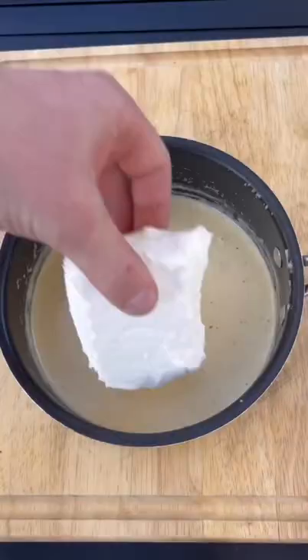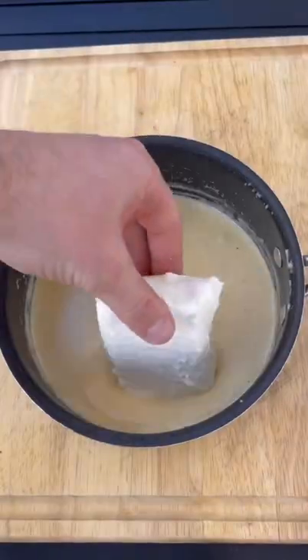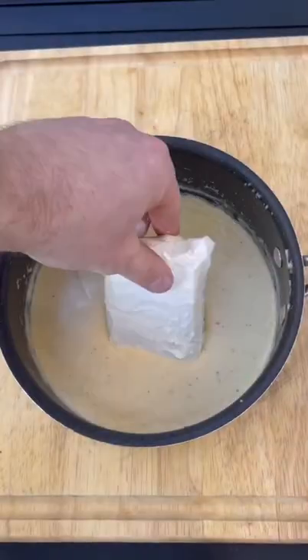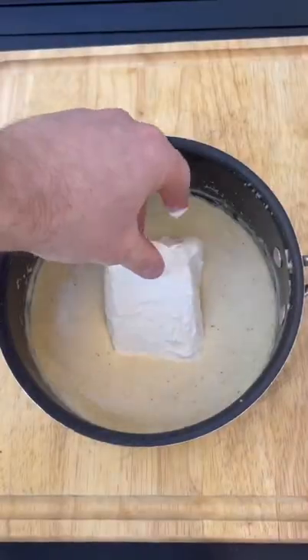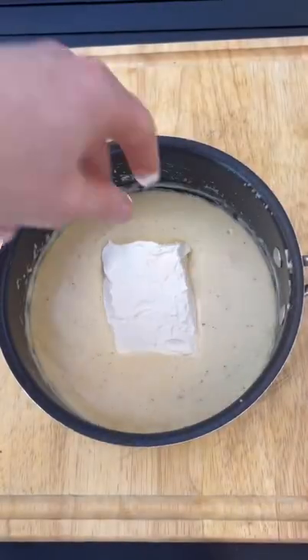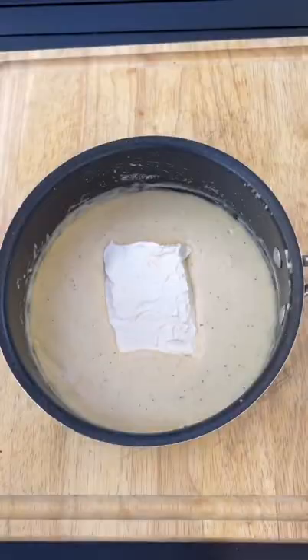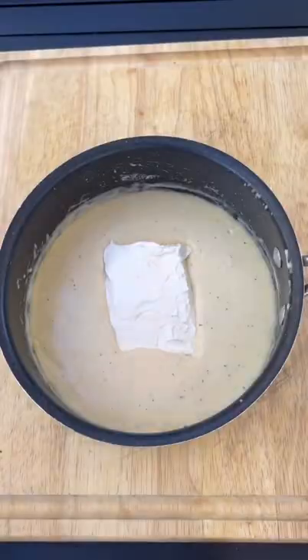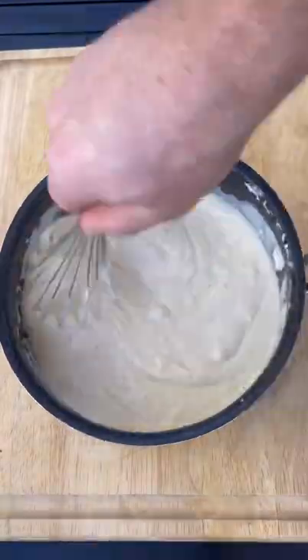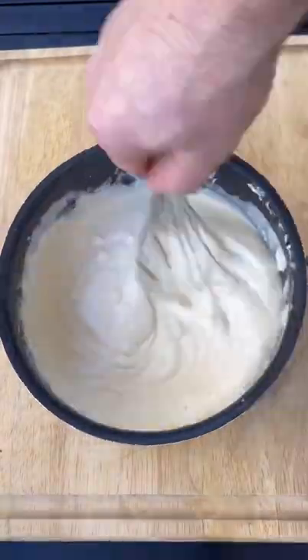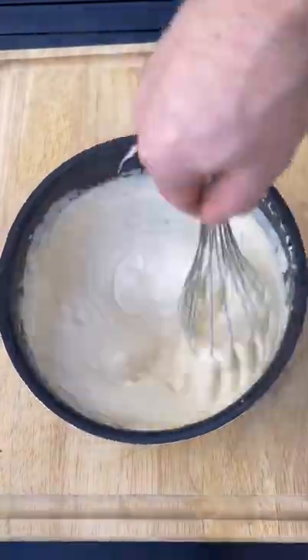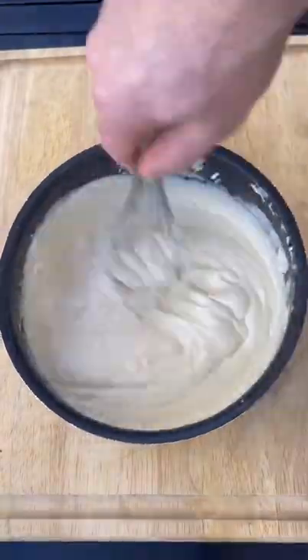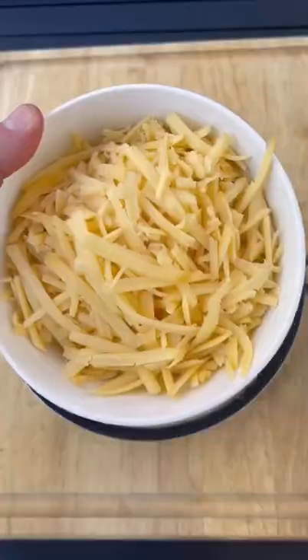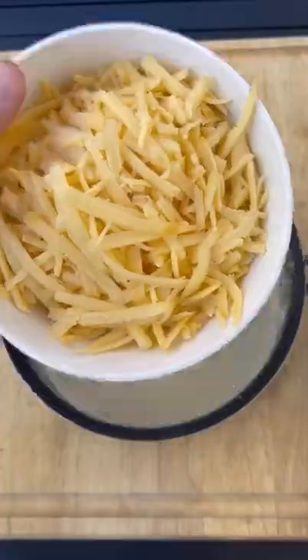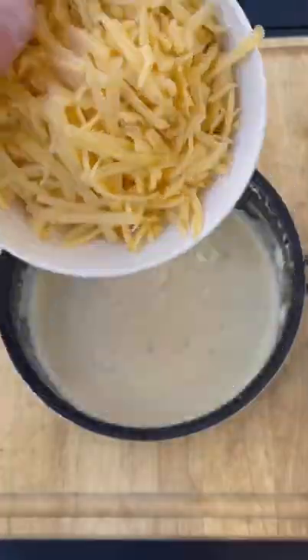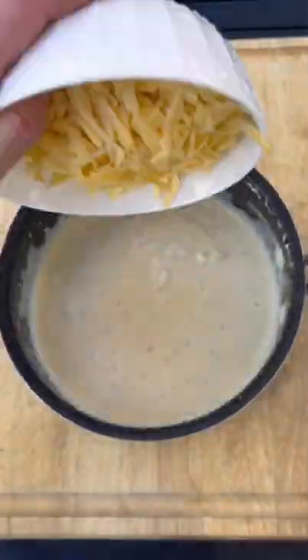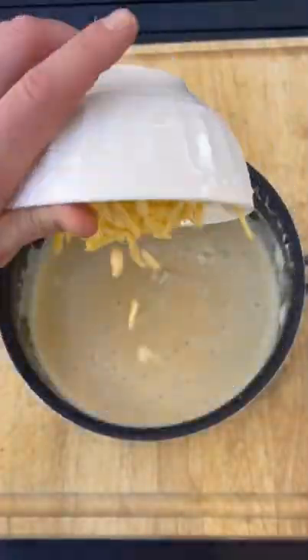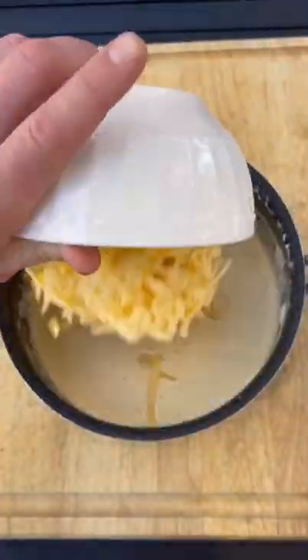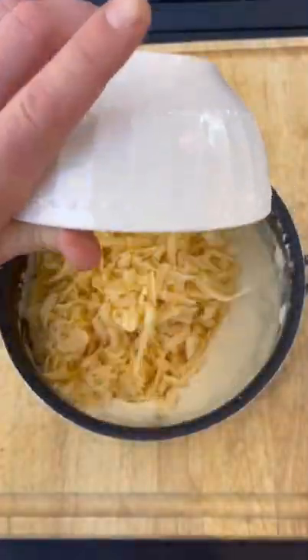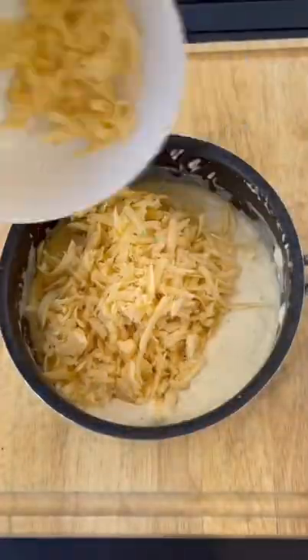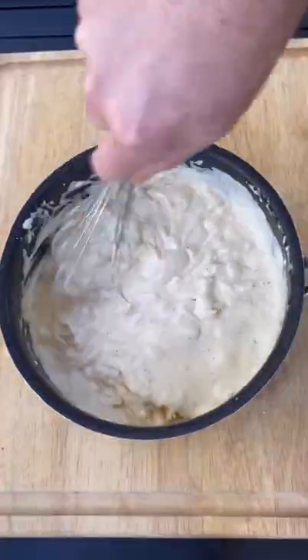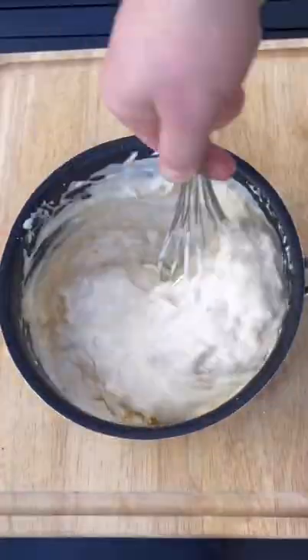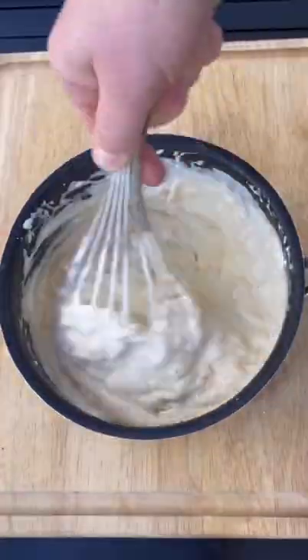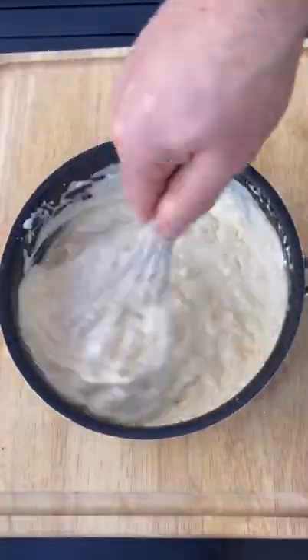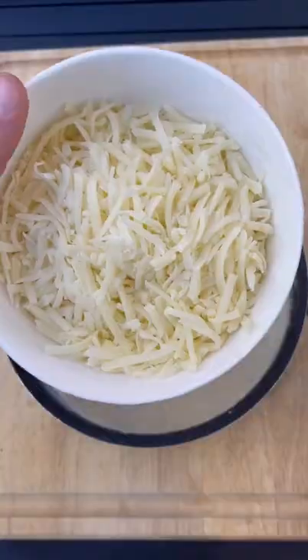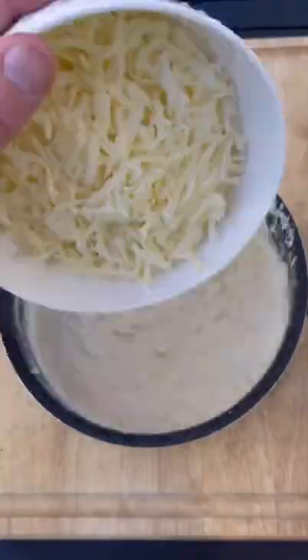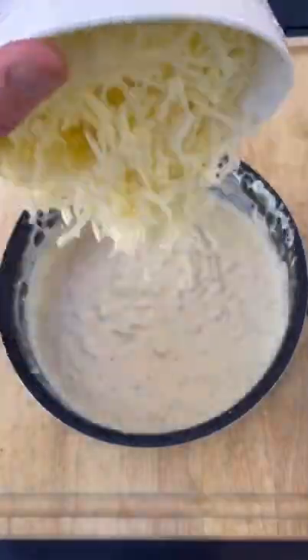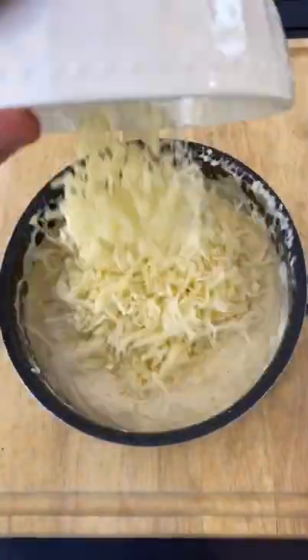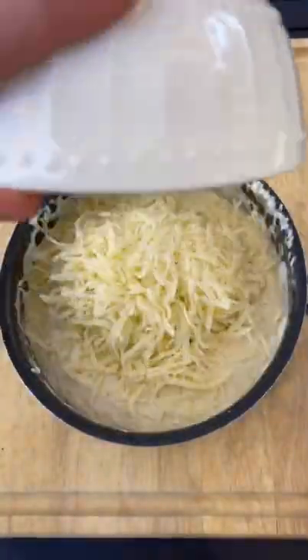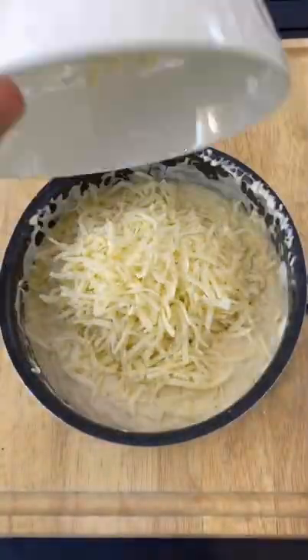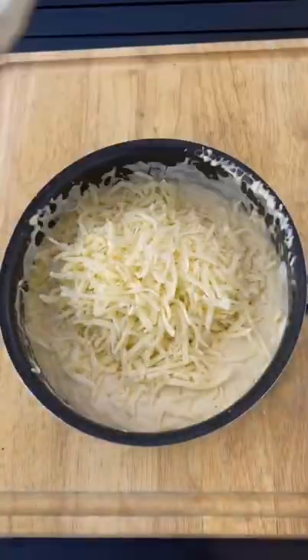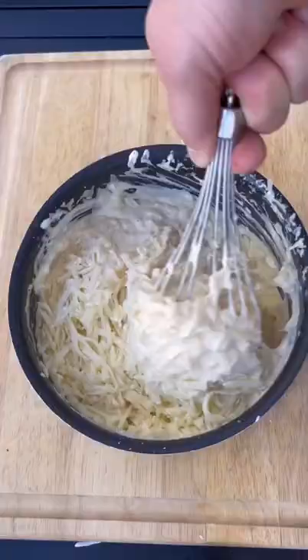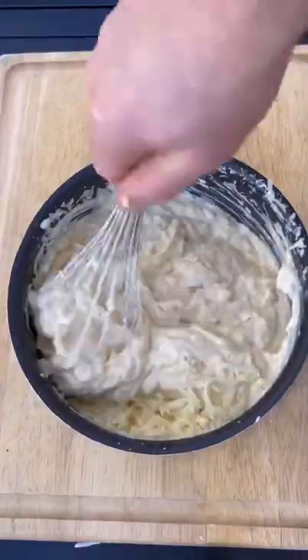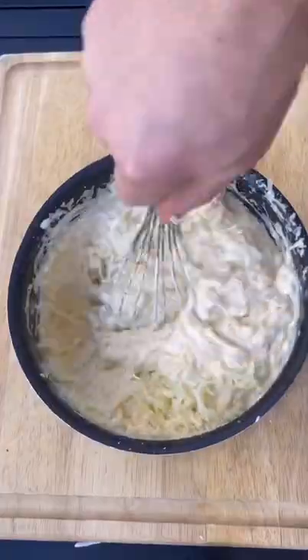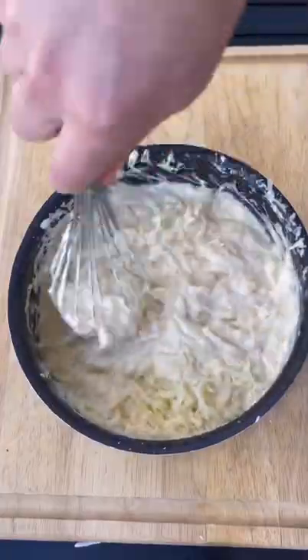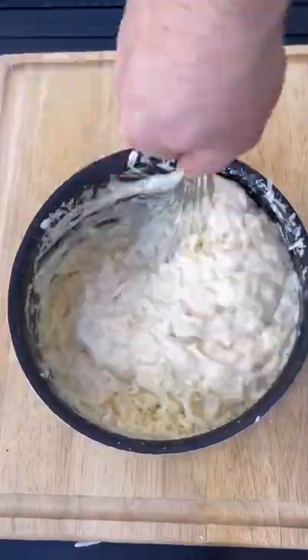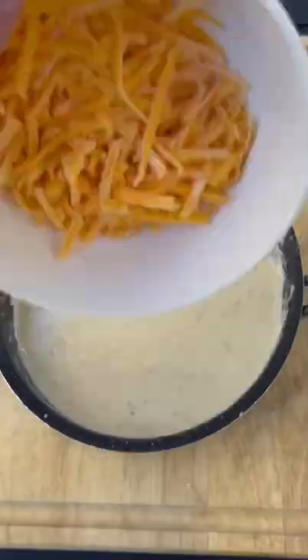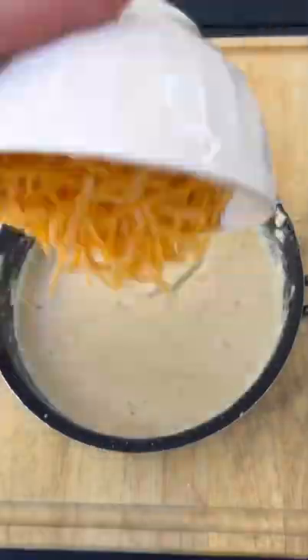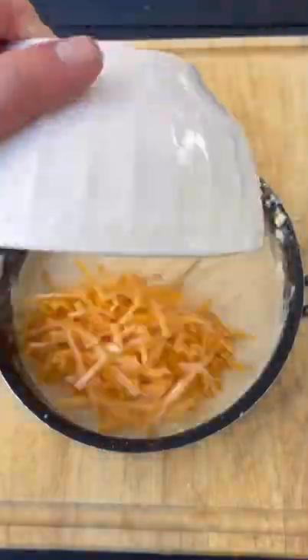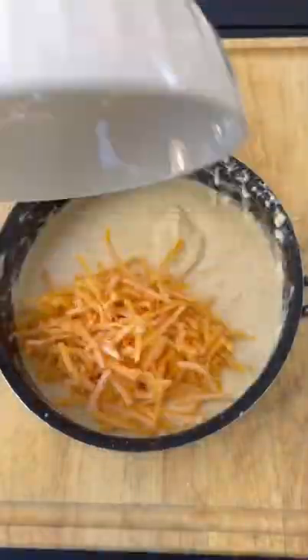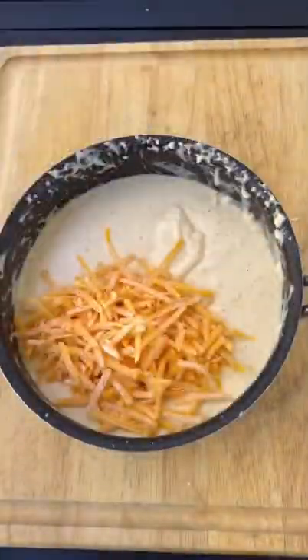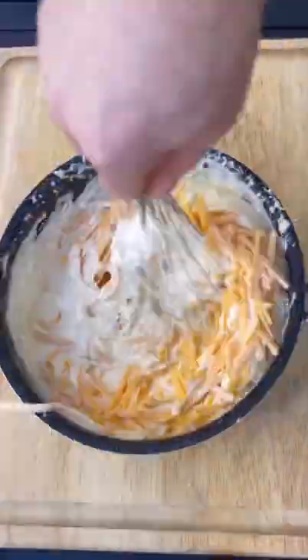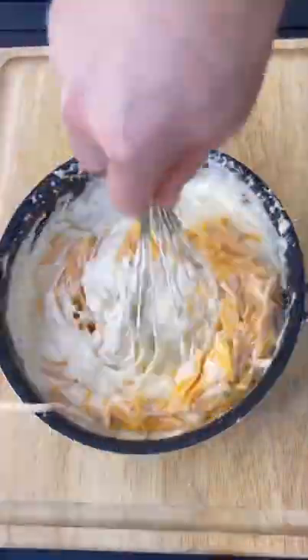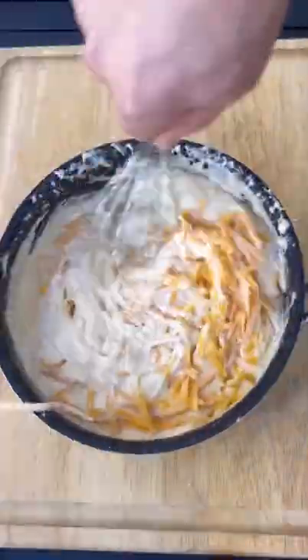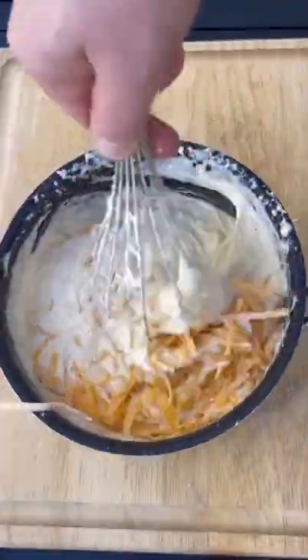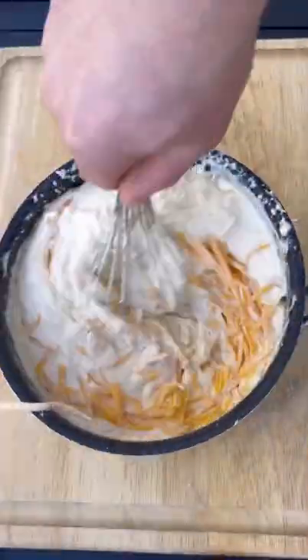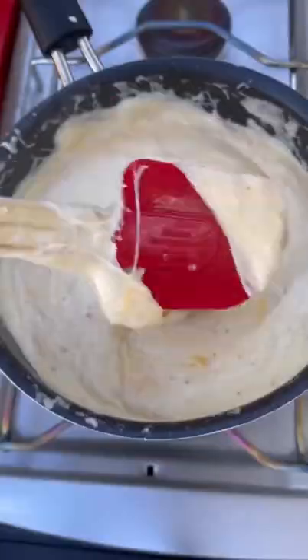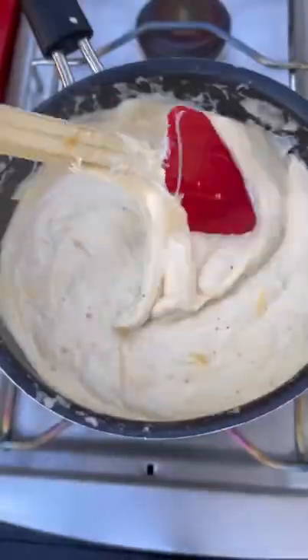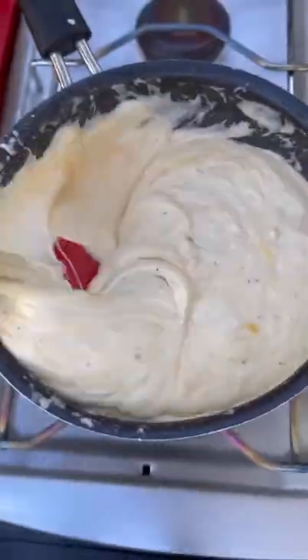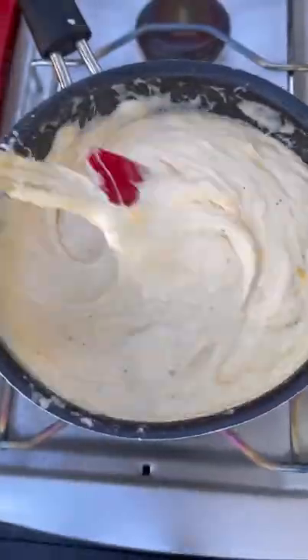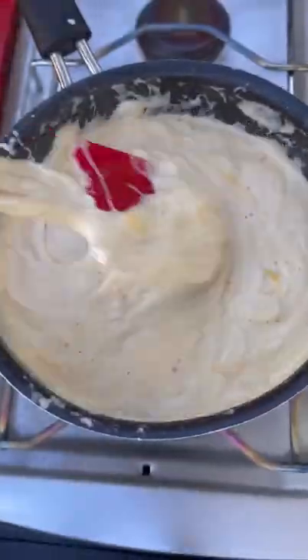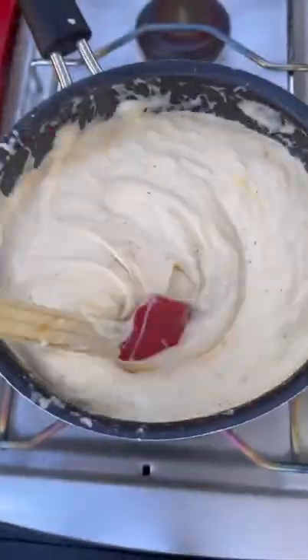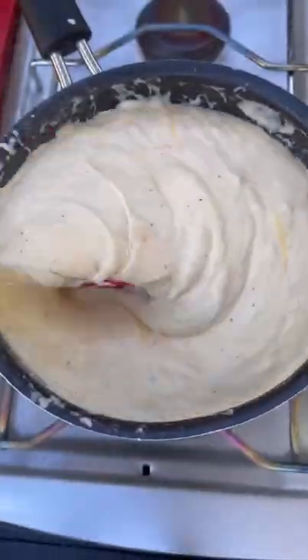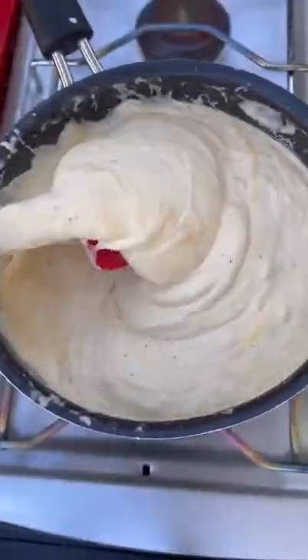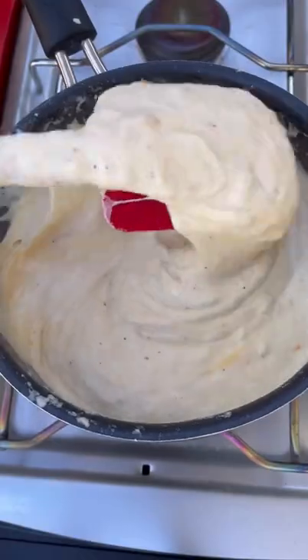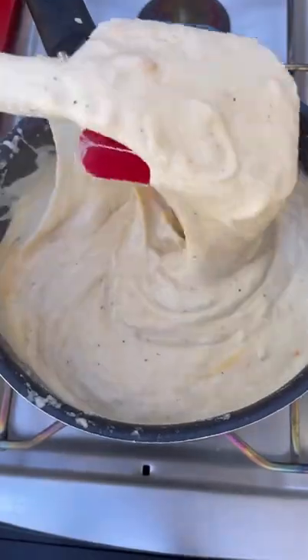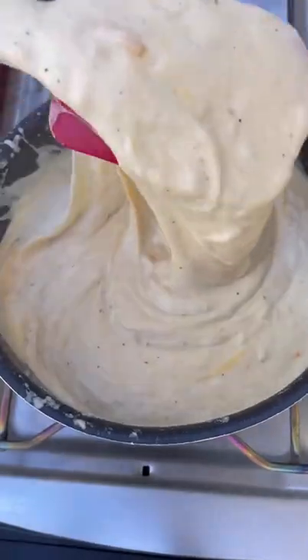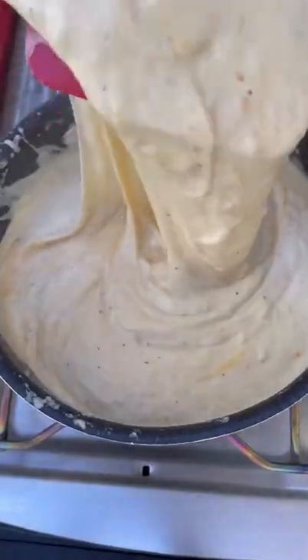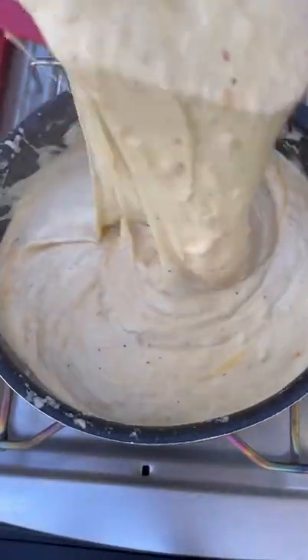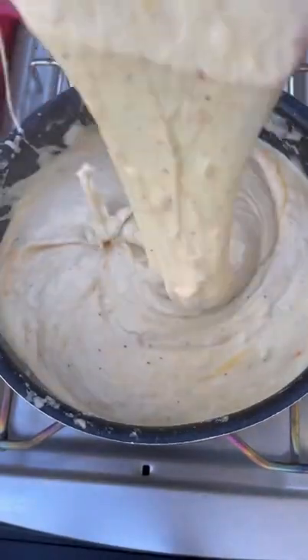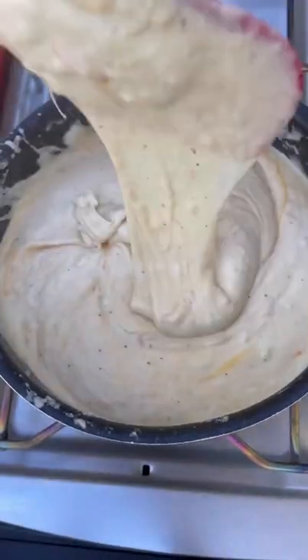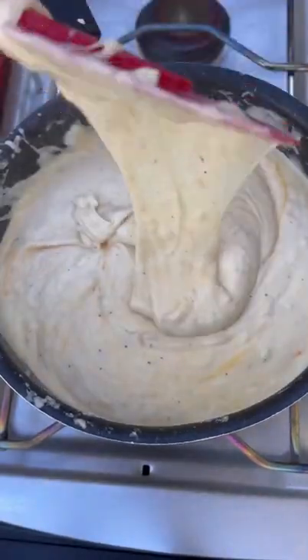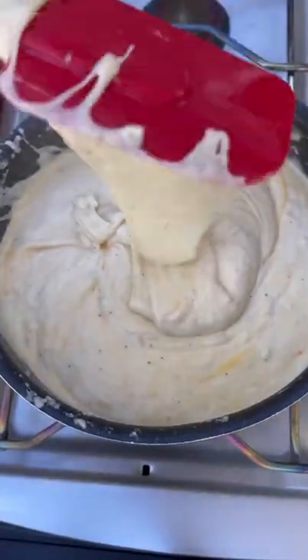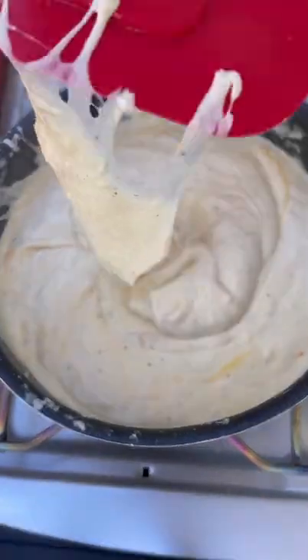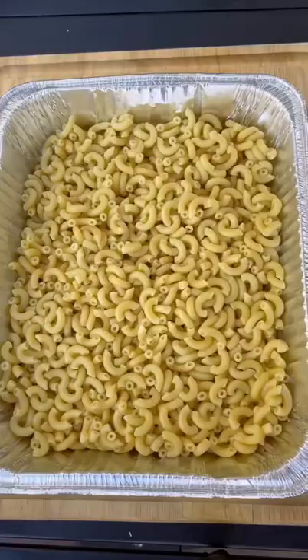Mix everything up for four minutes until it thickens. Add in your cream cheese, smoked gouda, mozzarella, and cheddar cheese. Slowly melt down all the cheese until it's smooth.